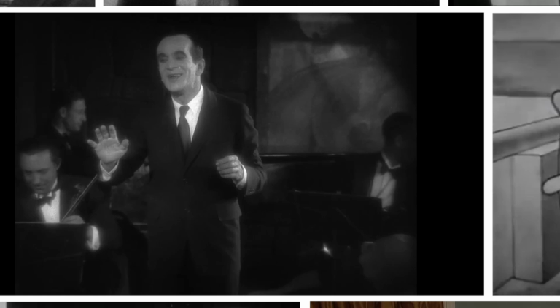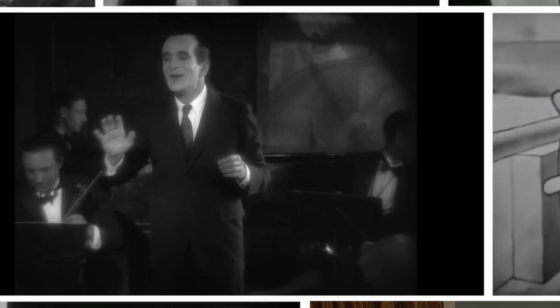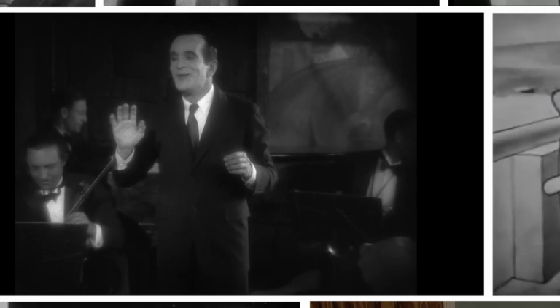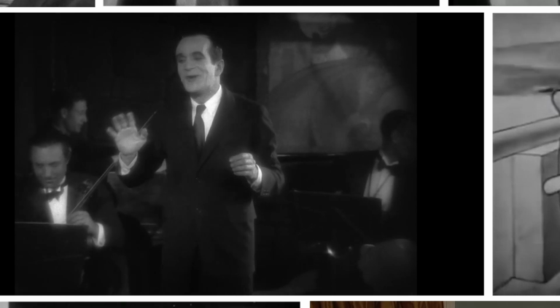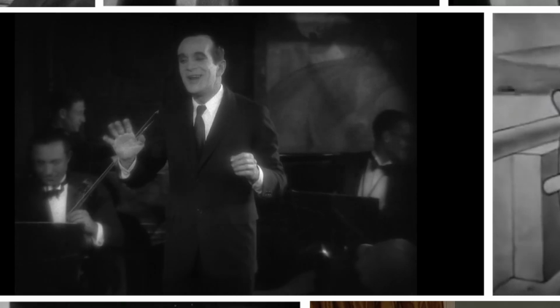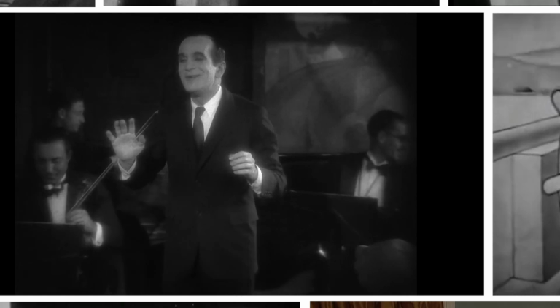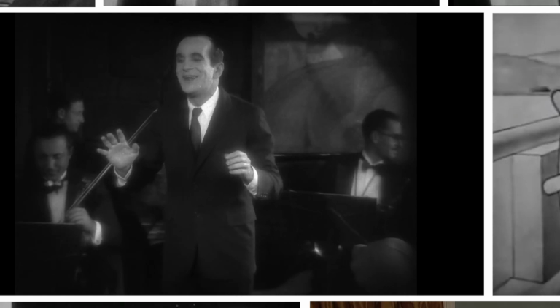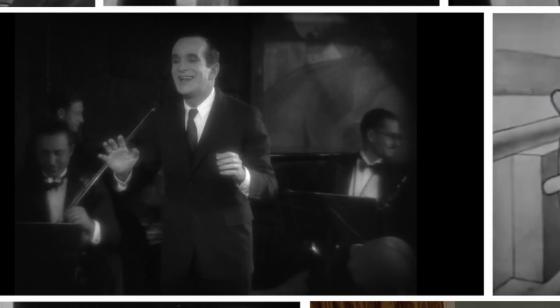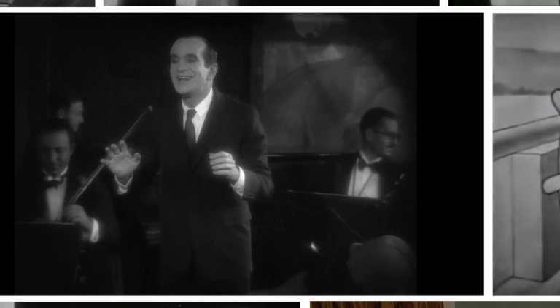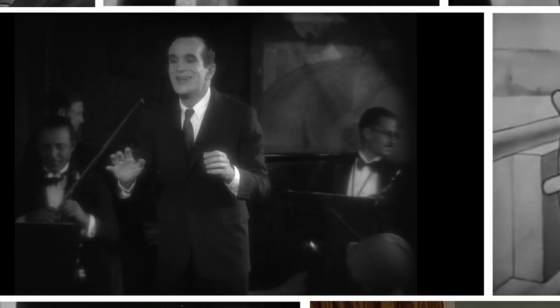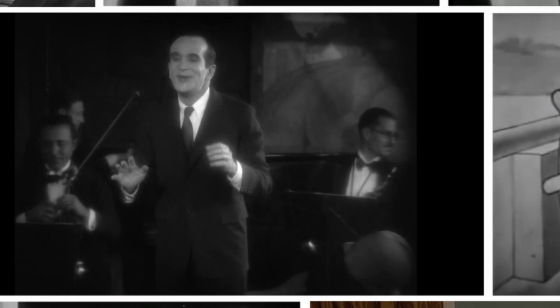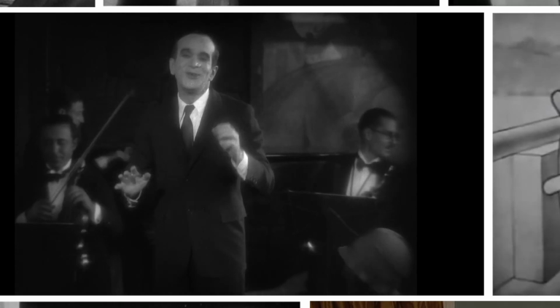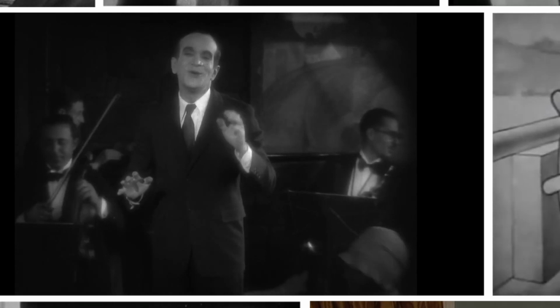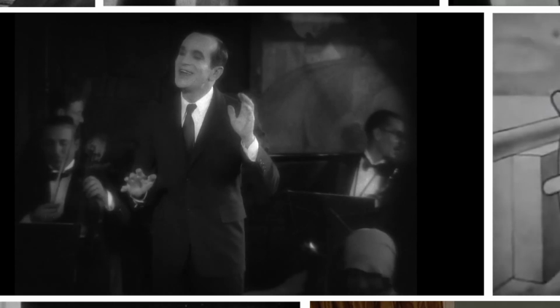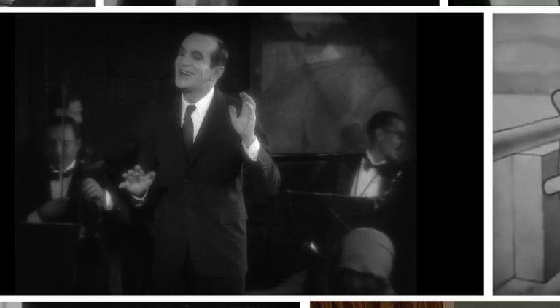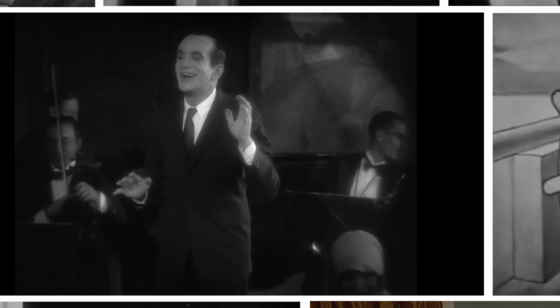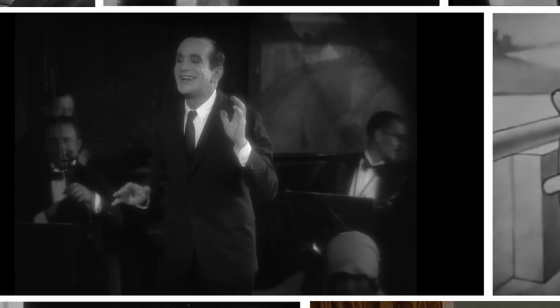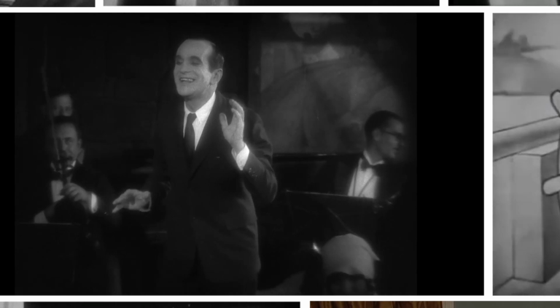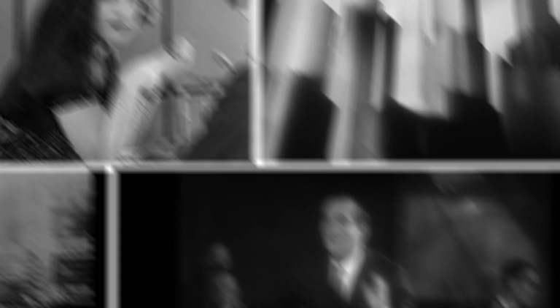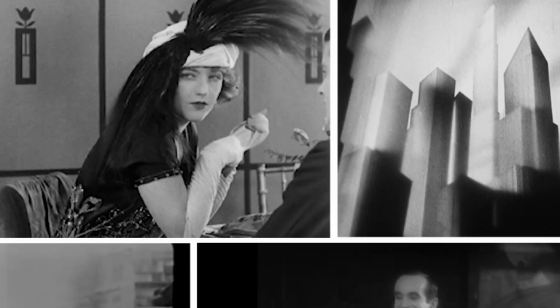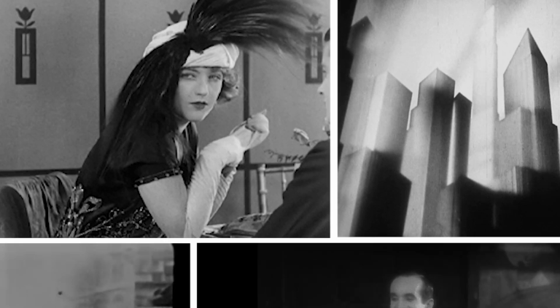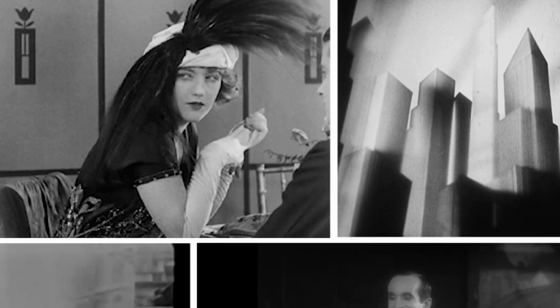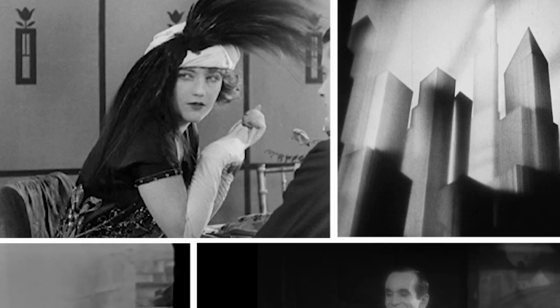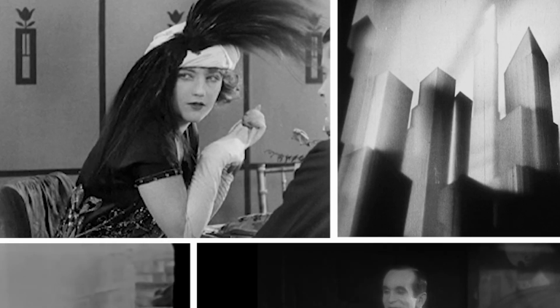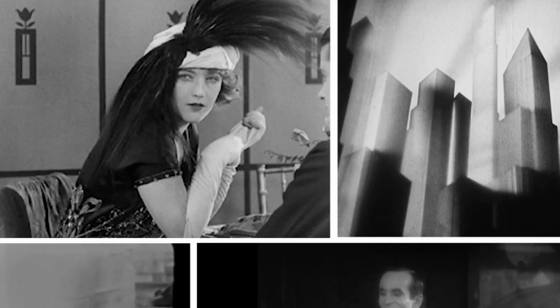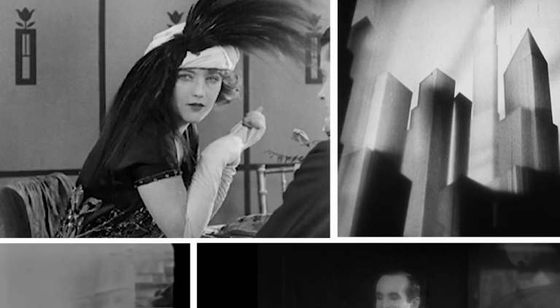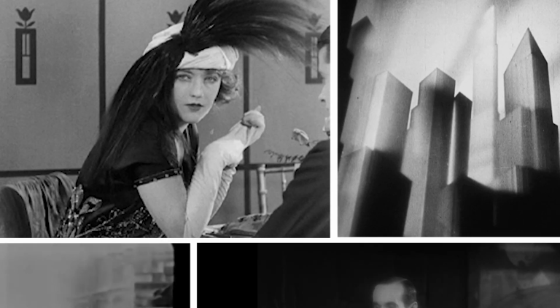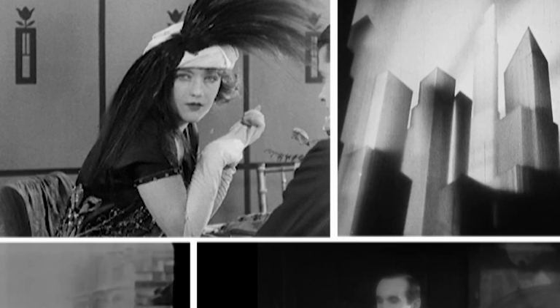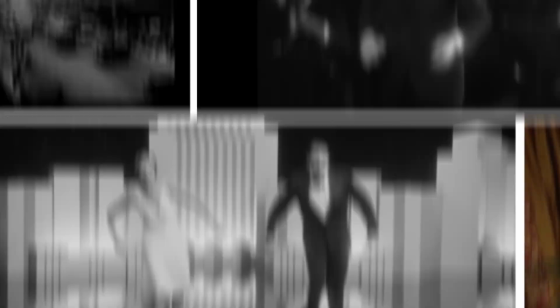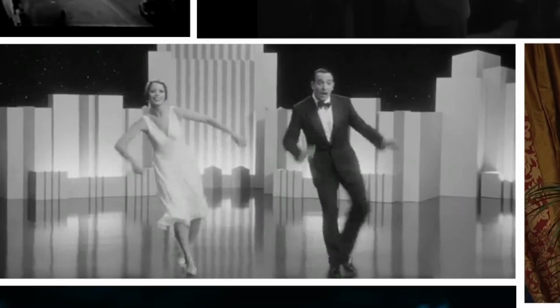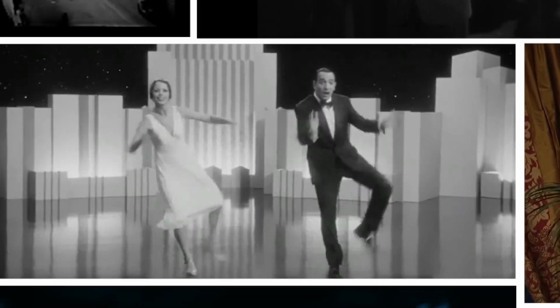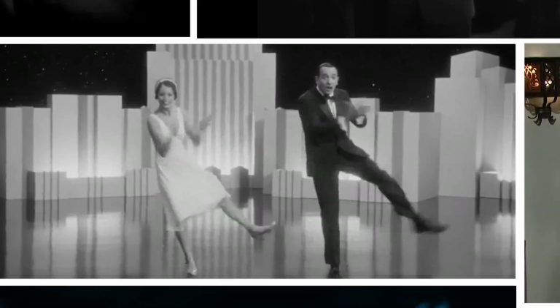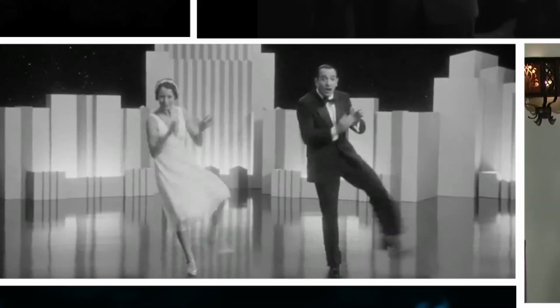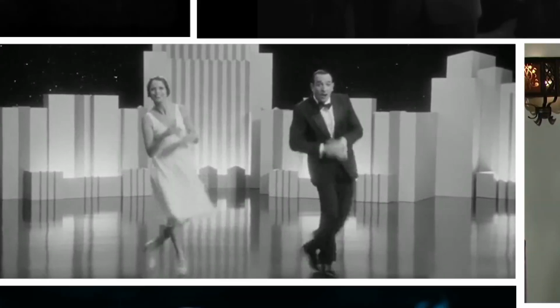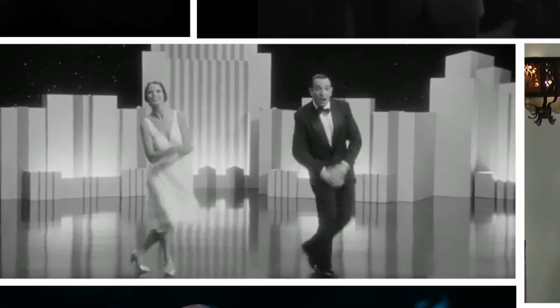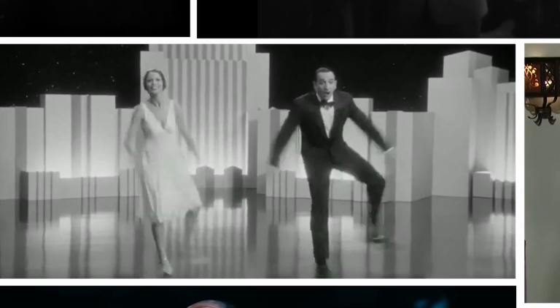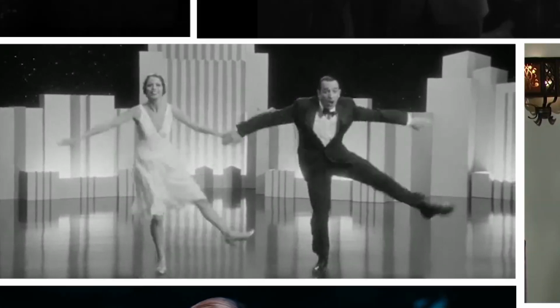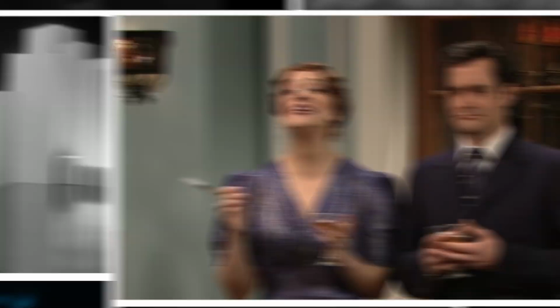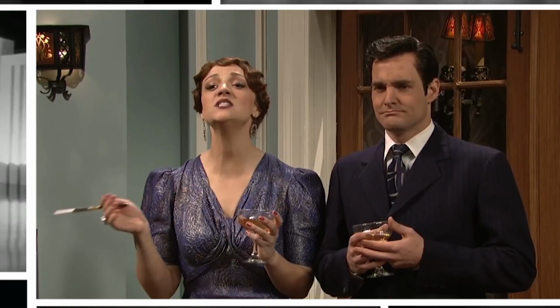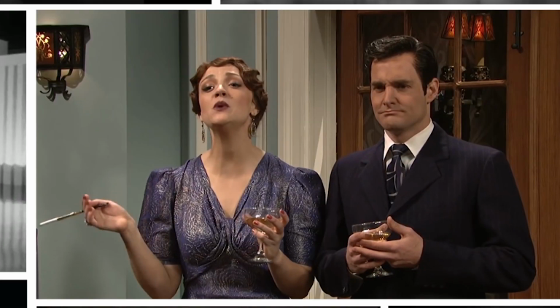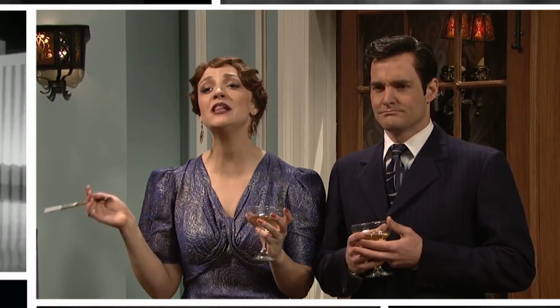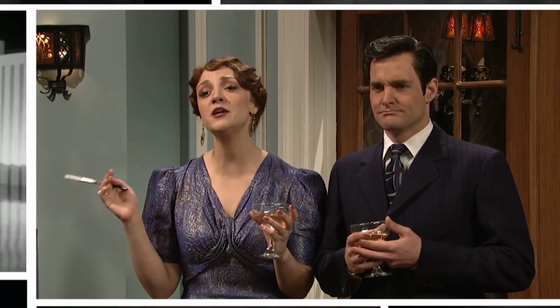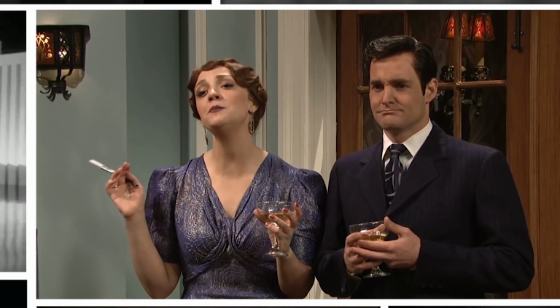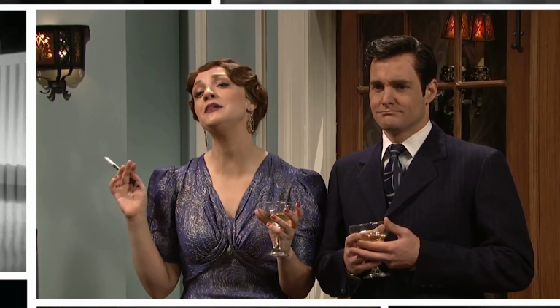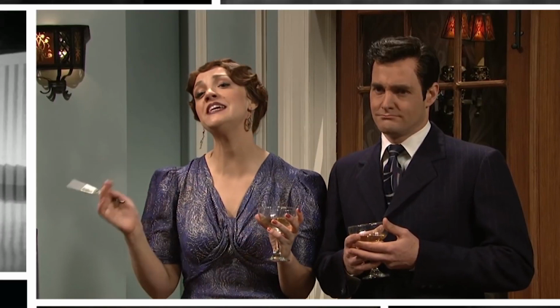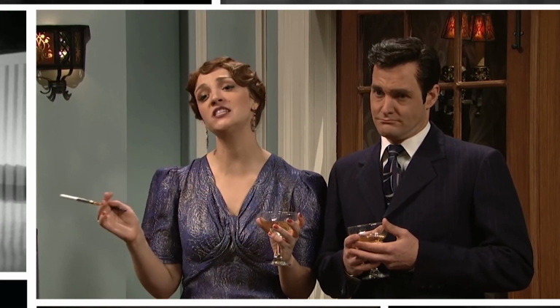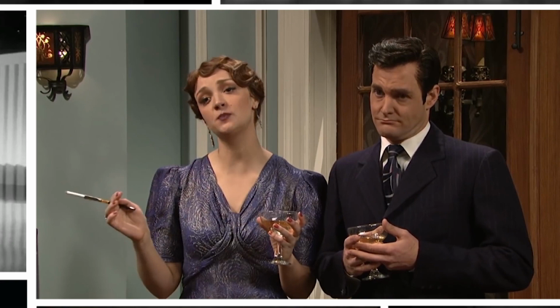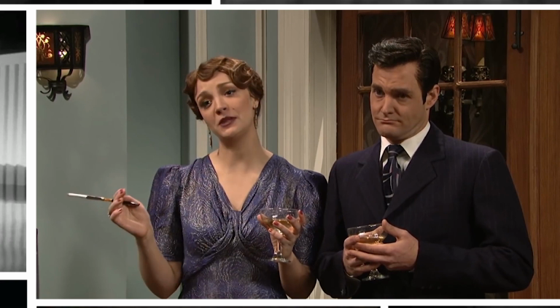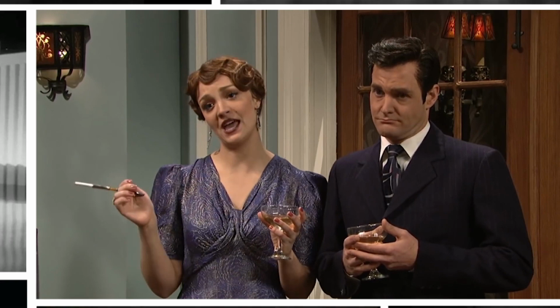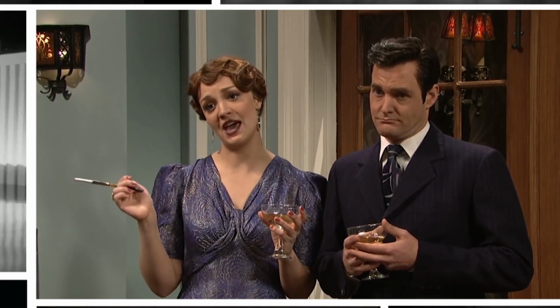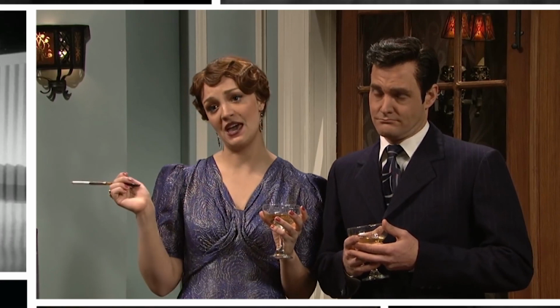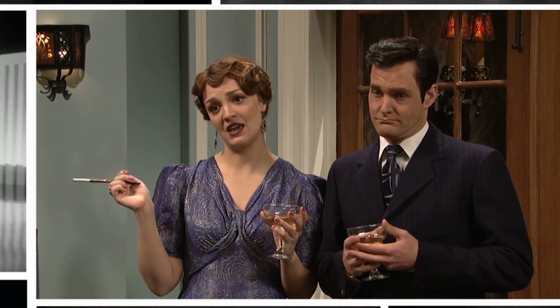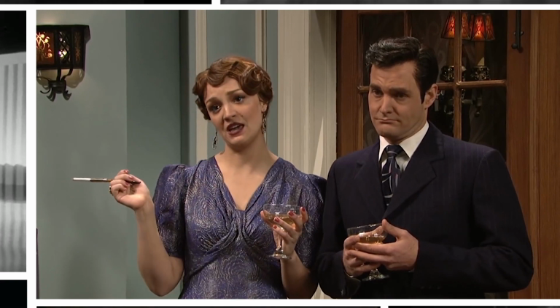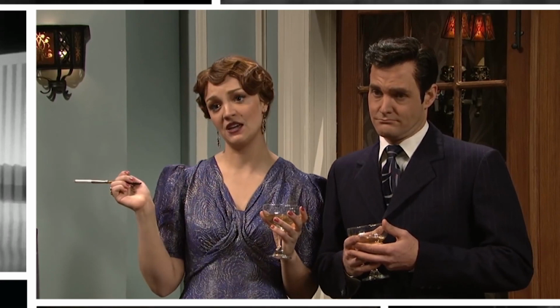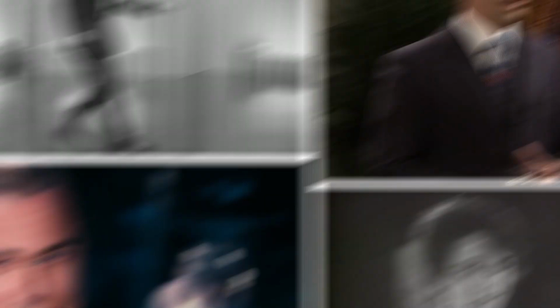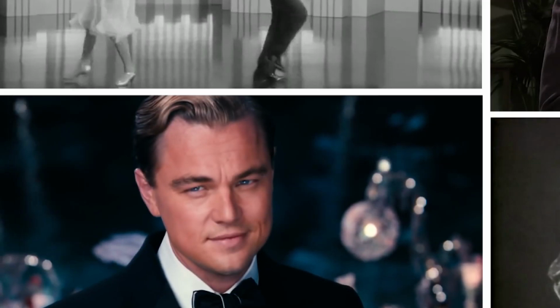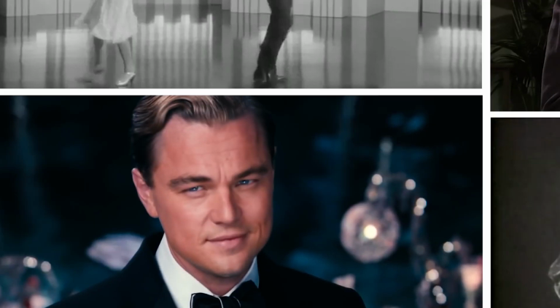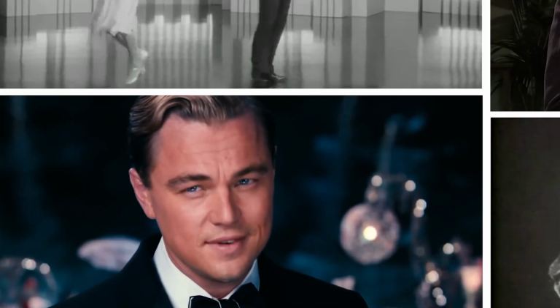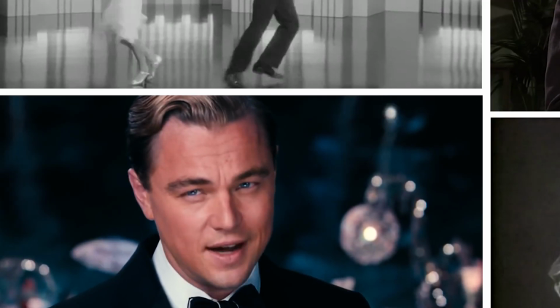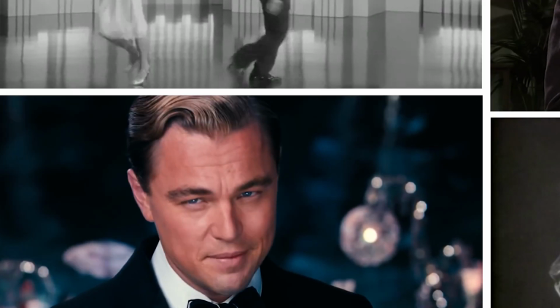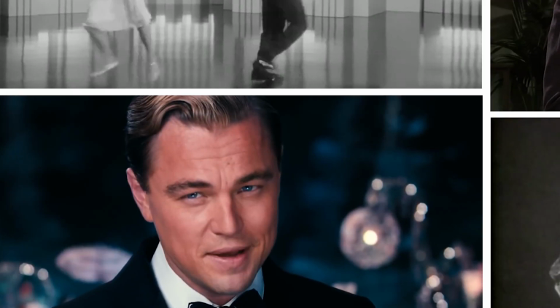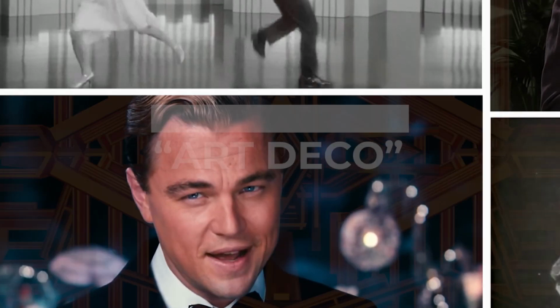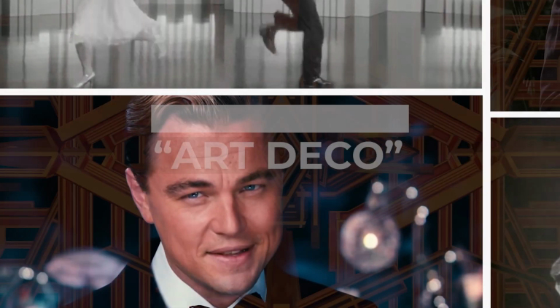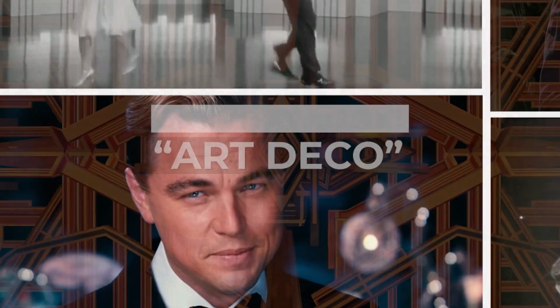Wait a minute, you ain't heard nothing yet. Please William, please play. I'm Gatsby.